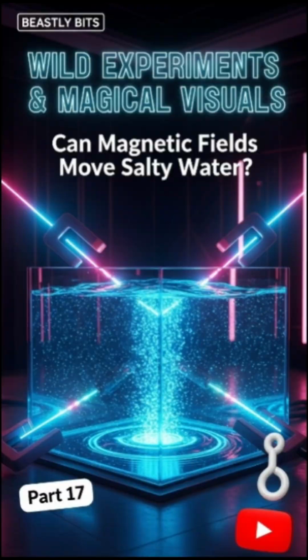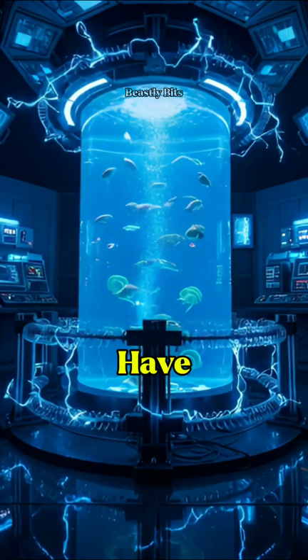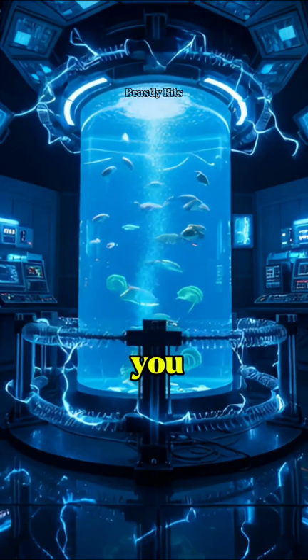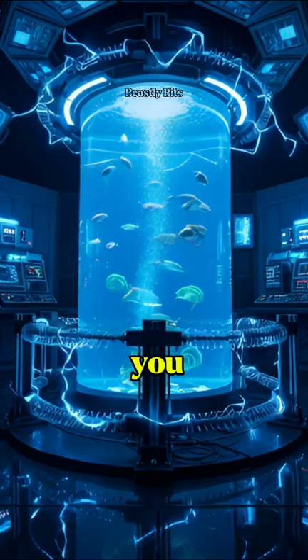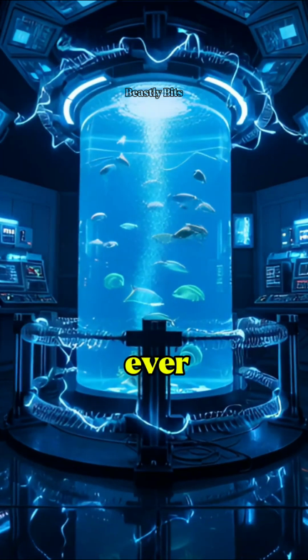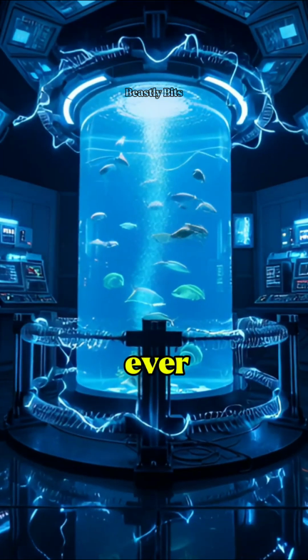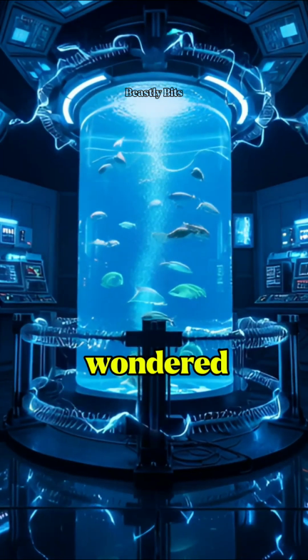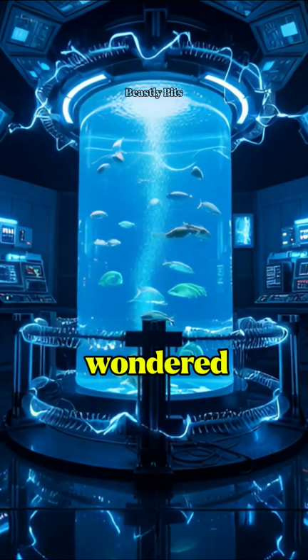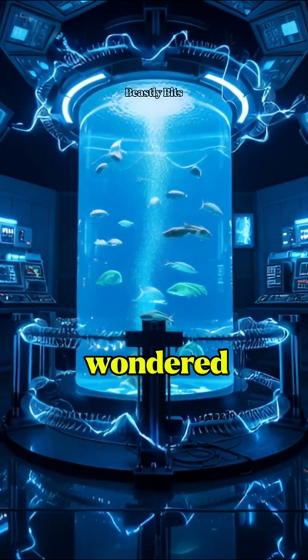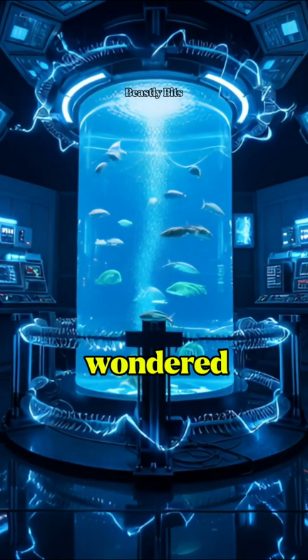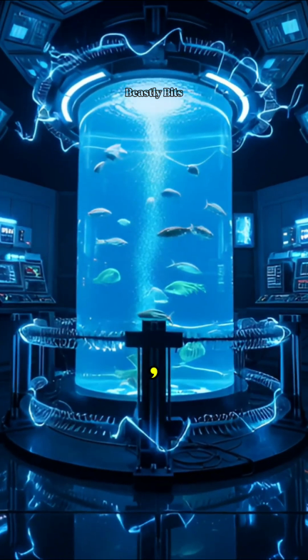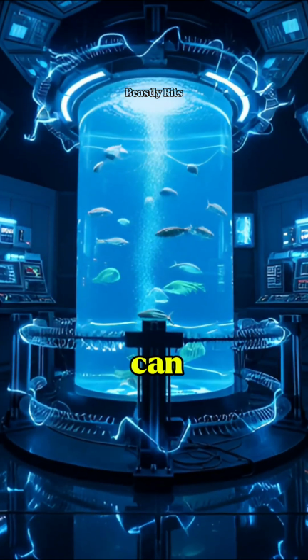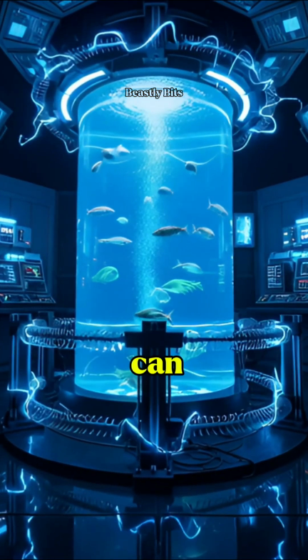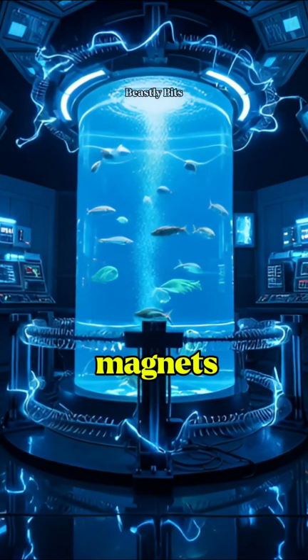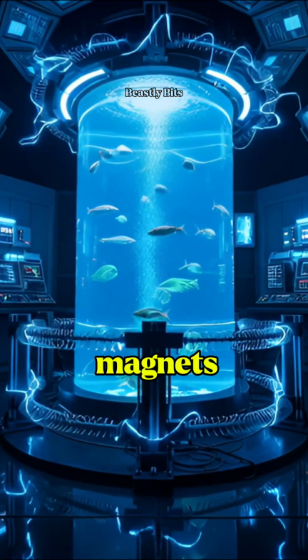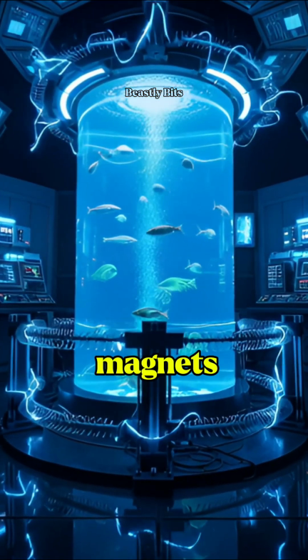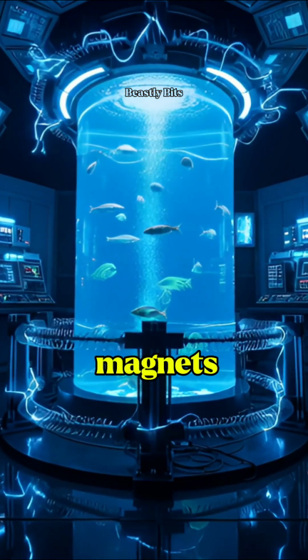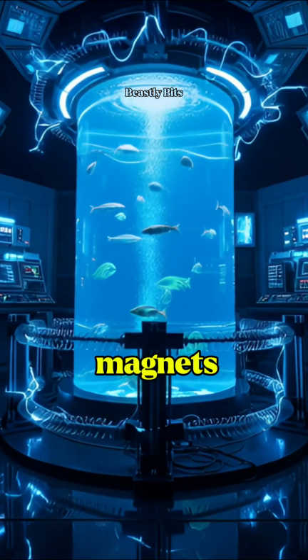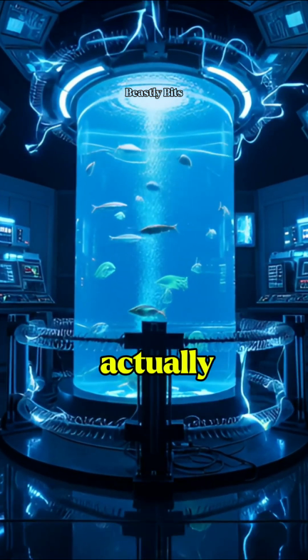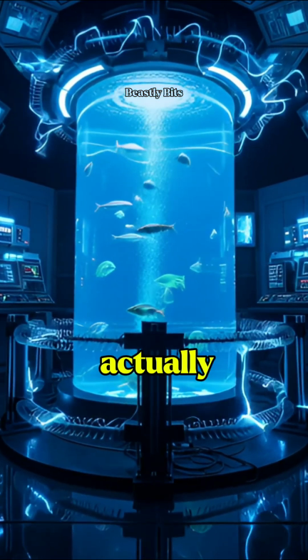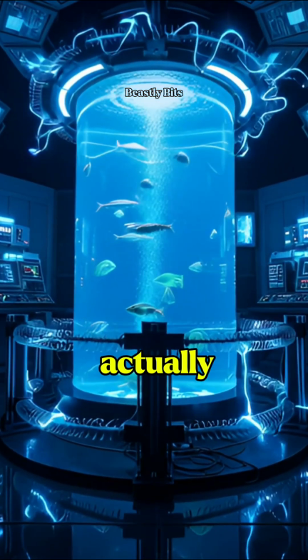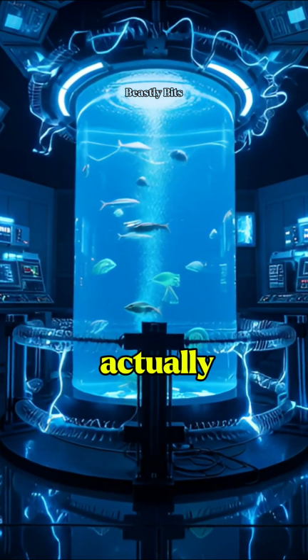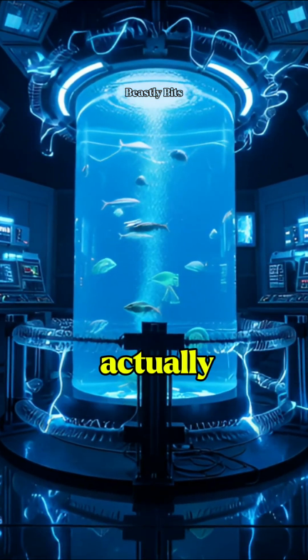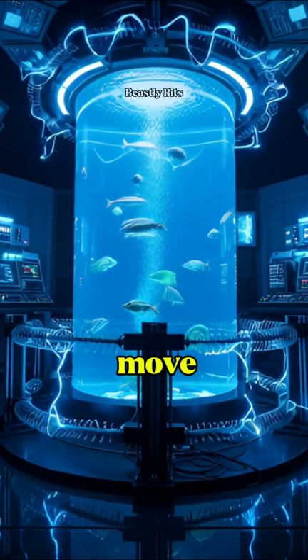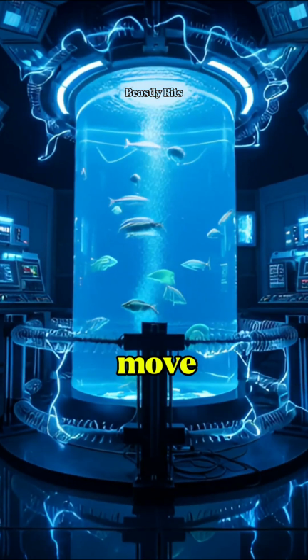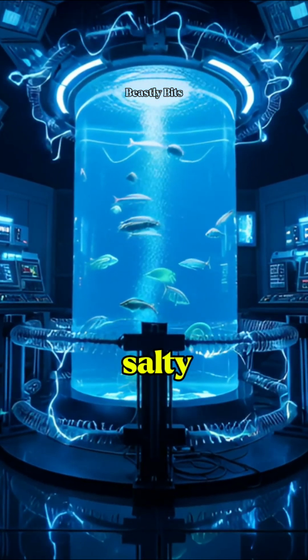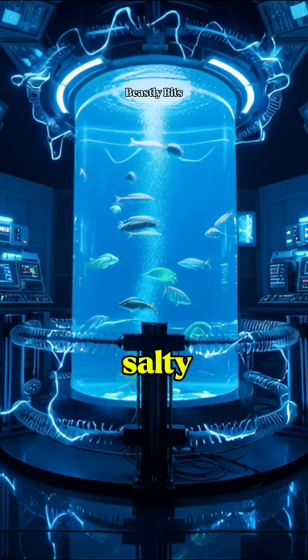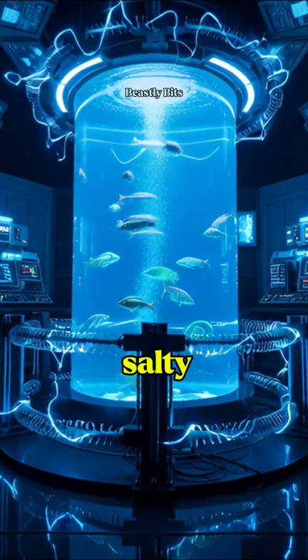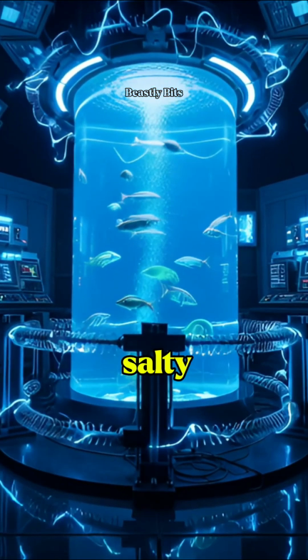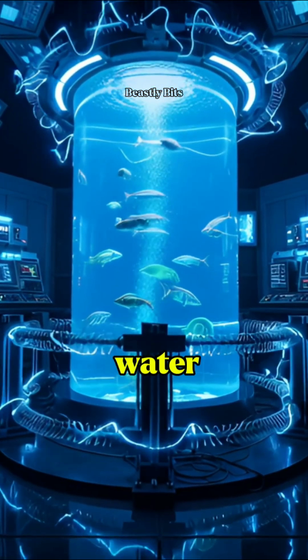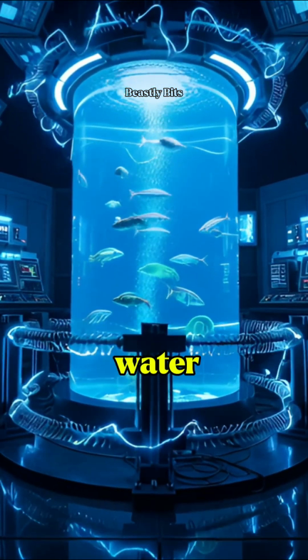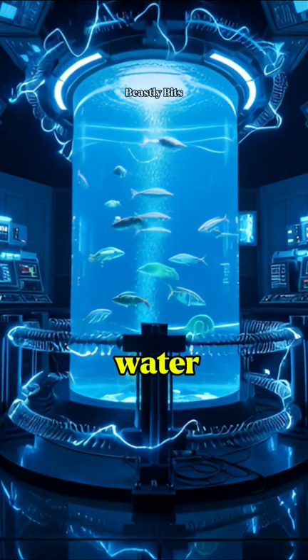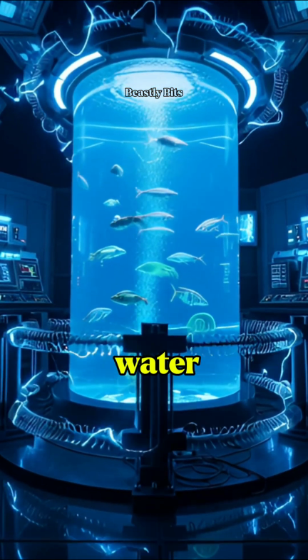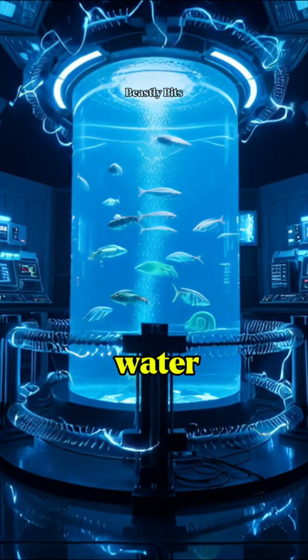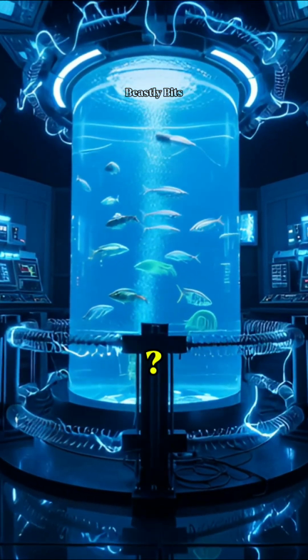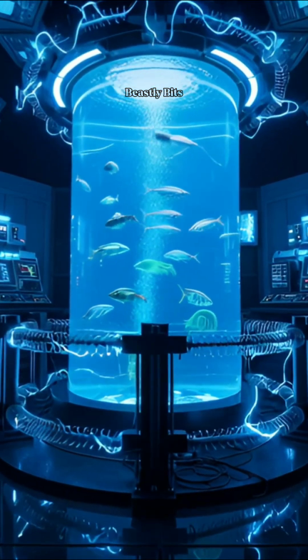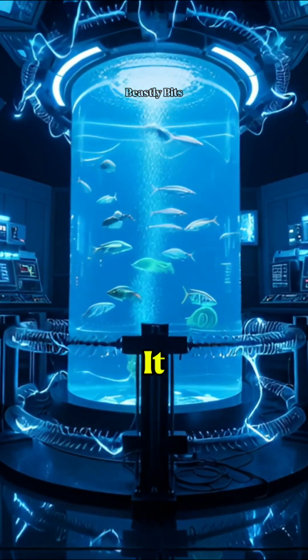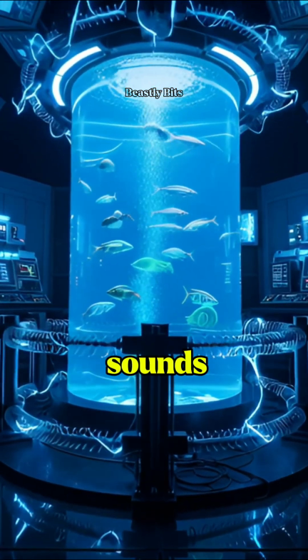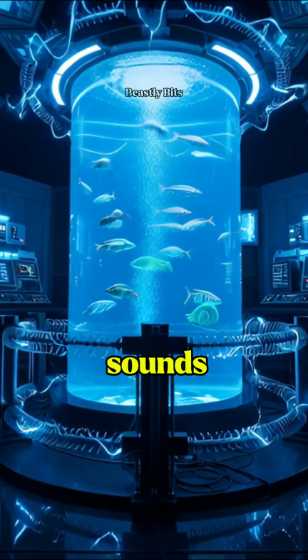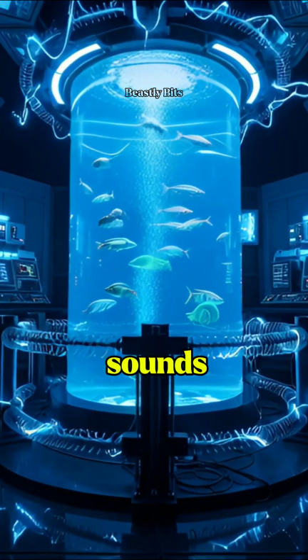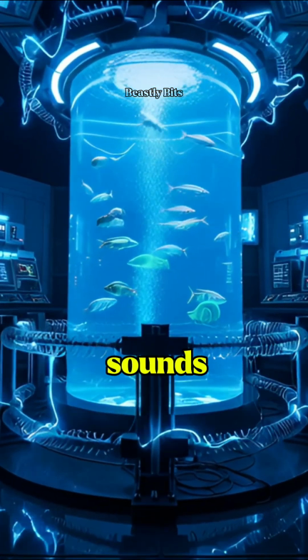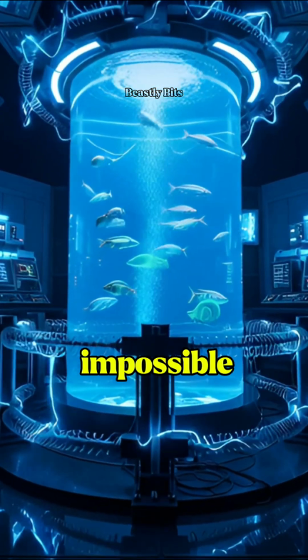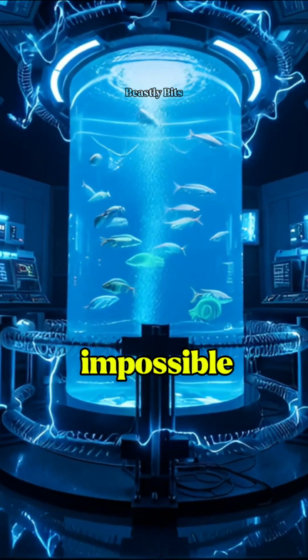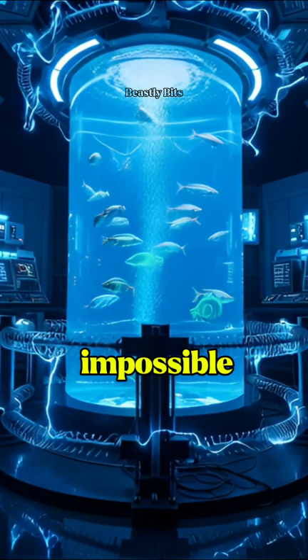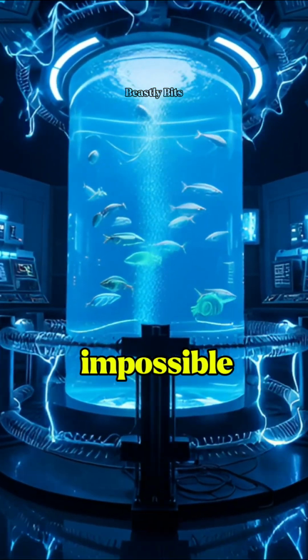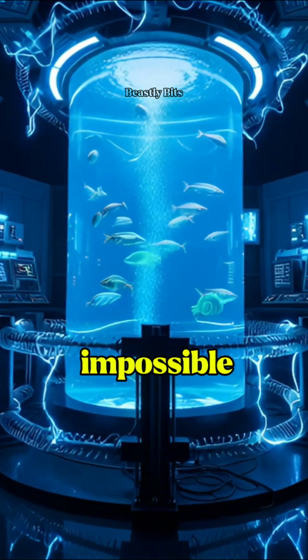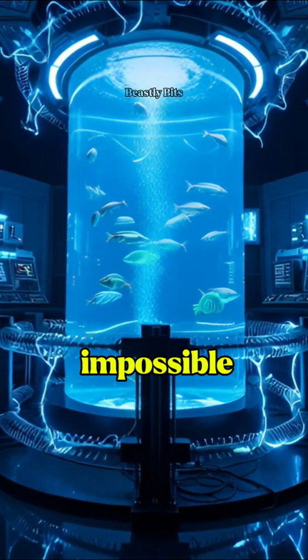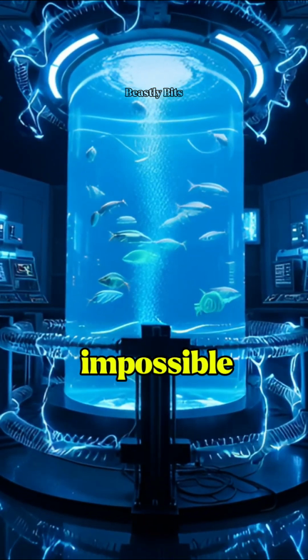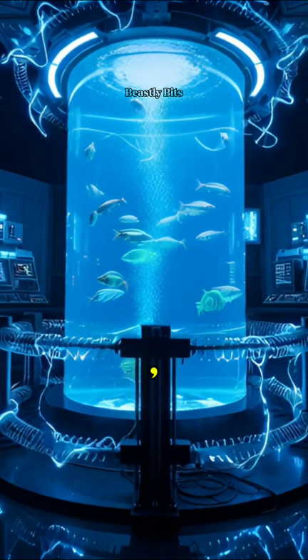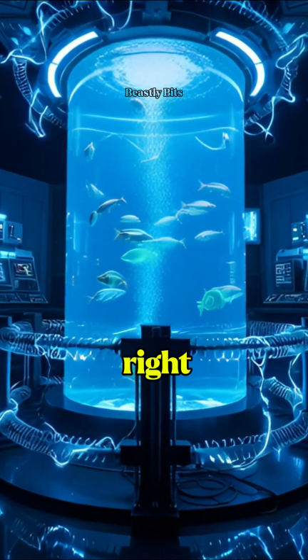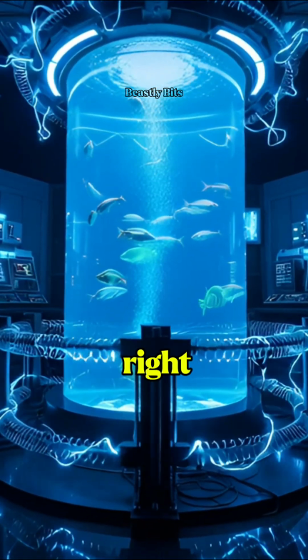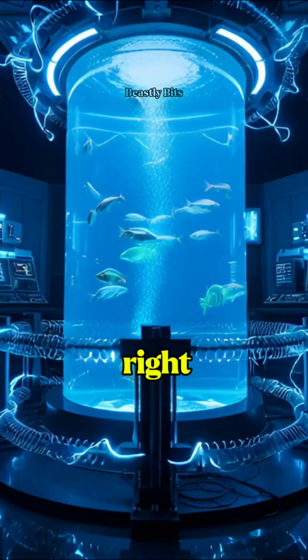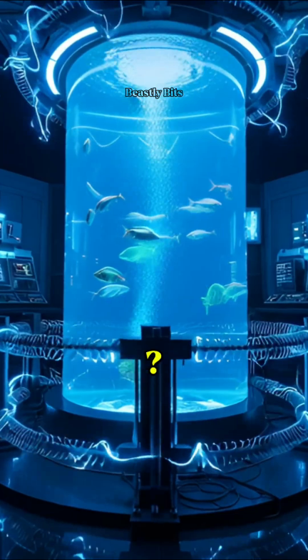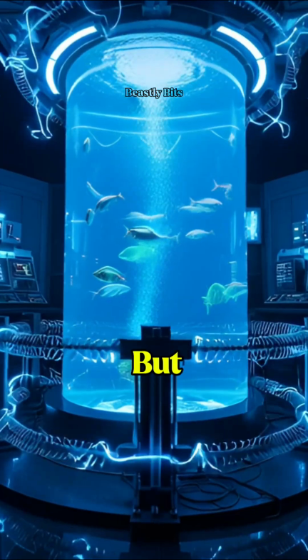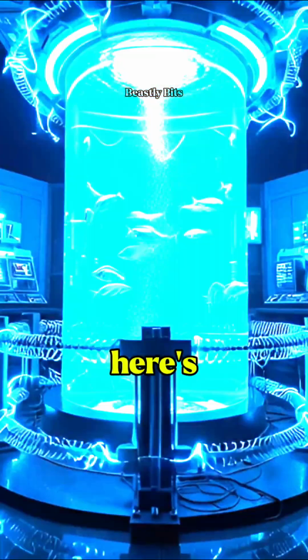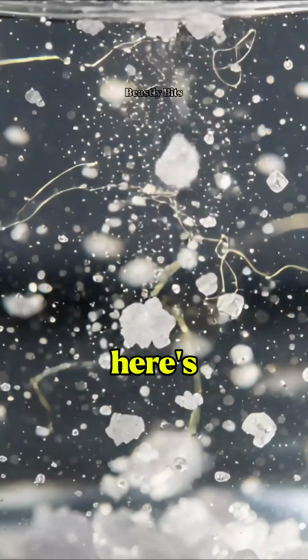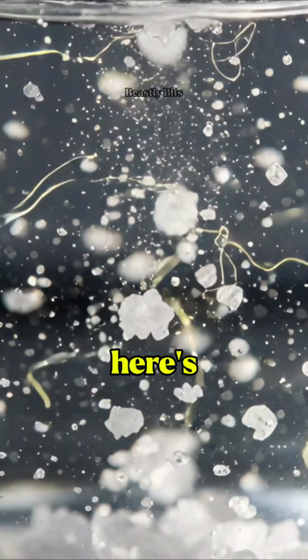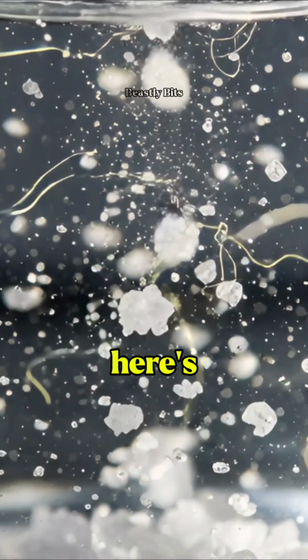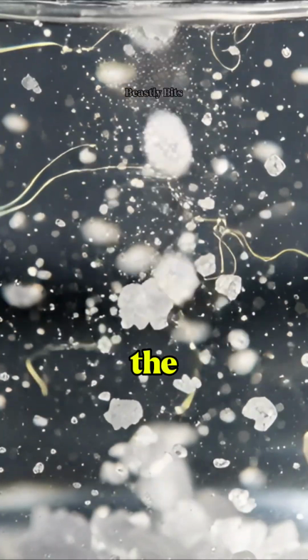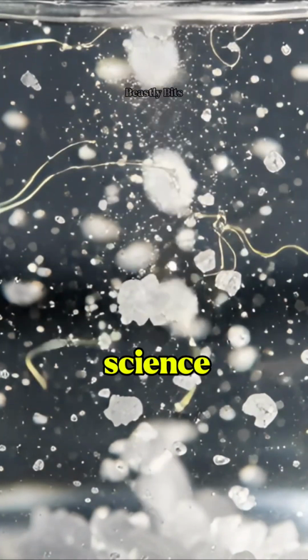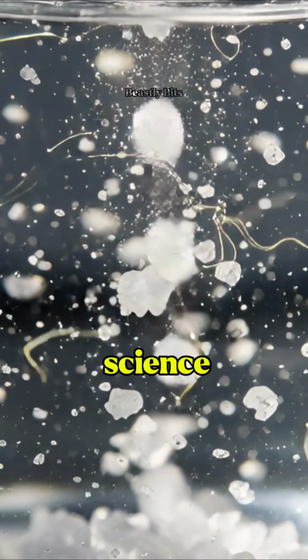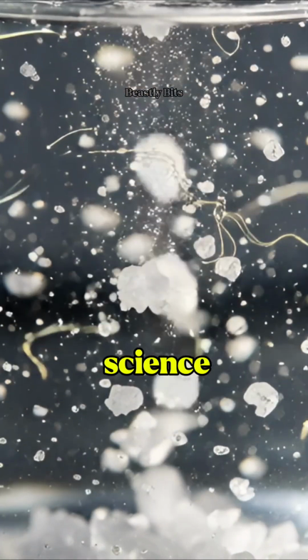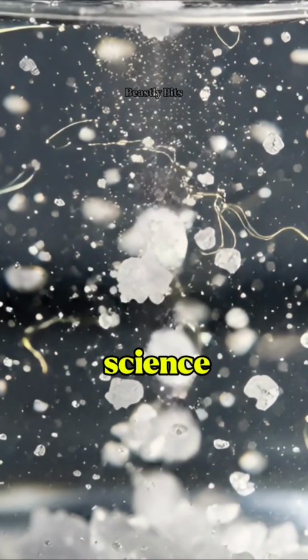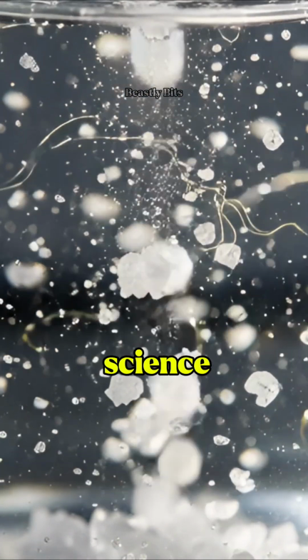Have you ever wondered, can magnets actually move salty water? It sounds impossible, right? But here's the science.